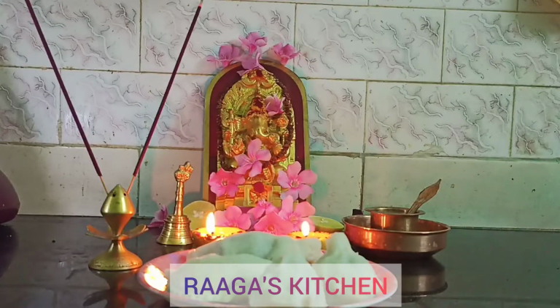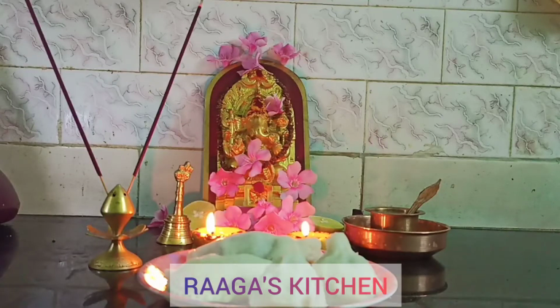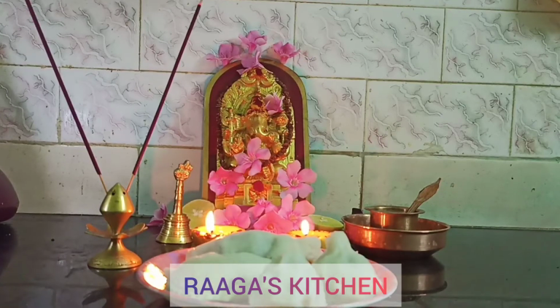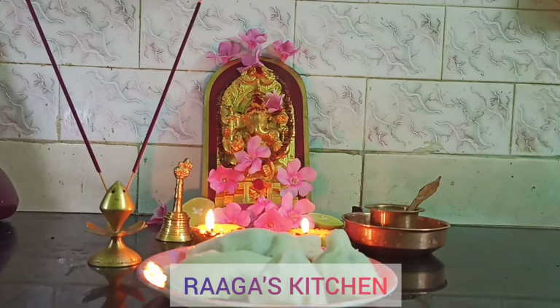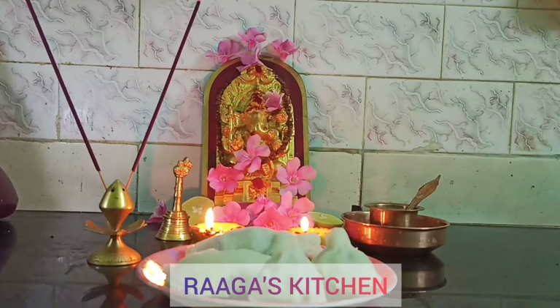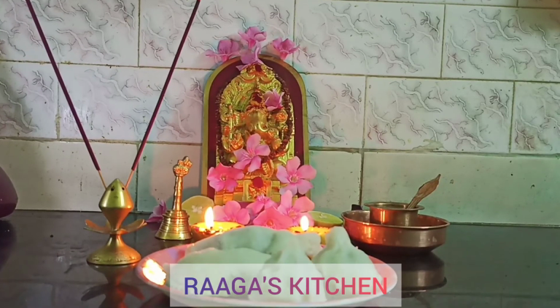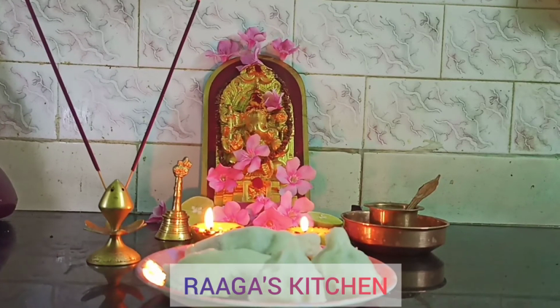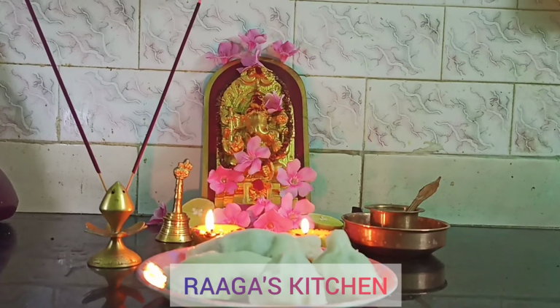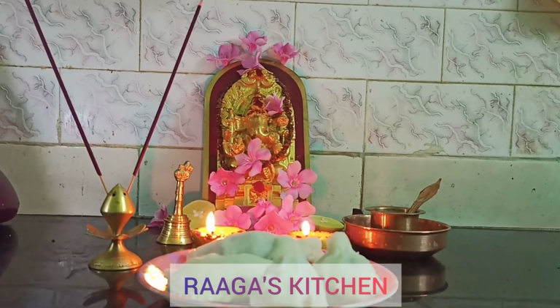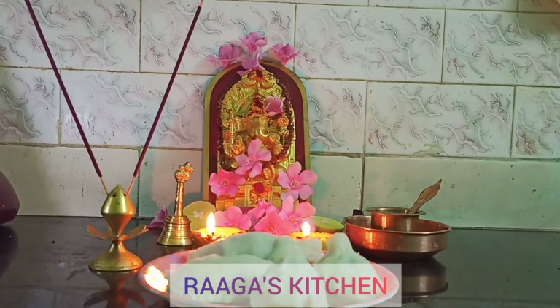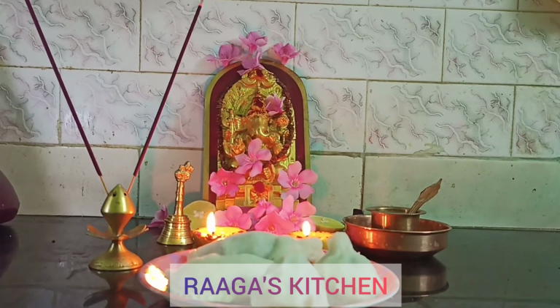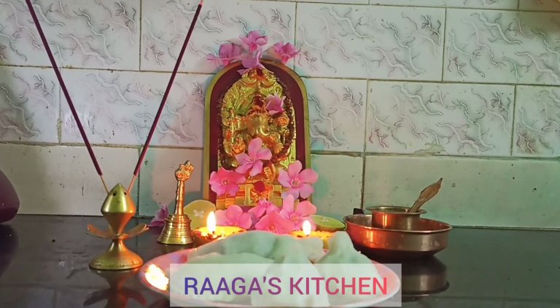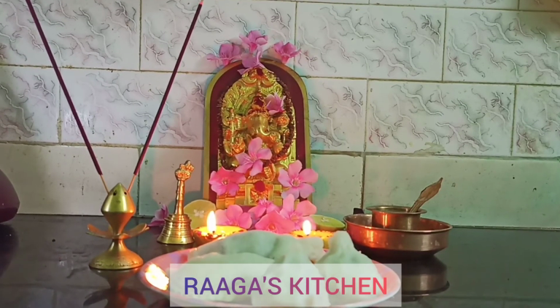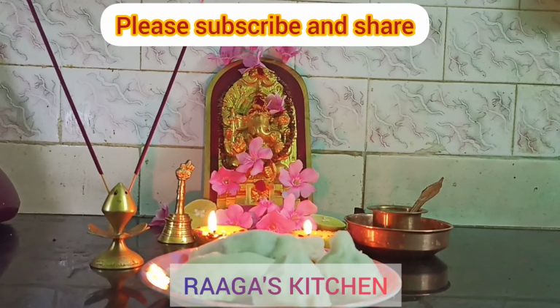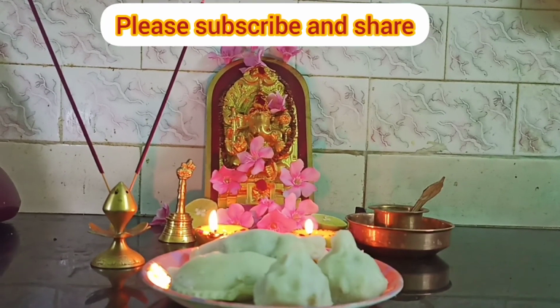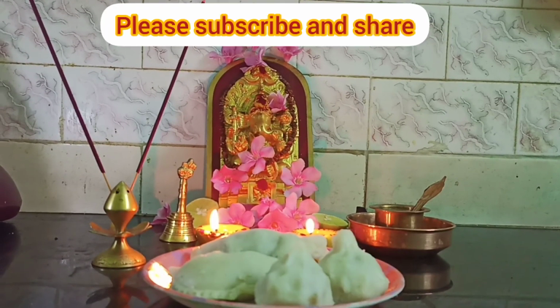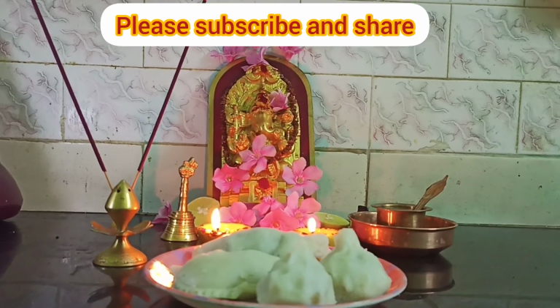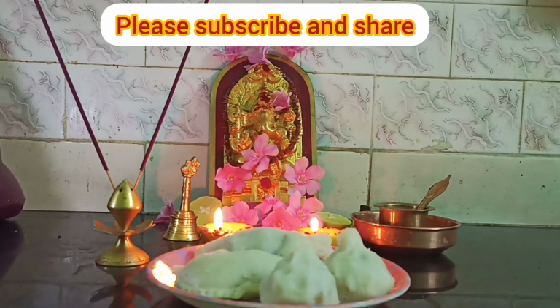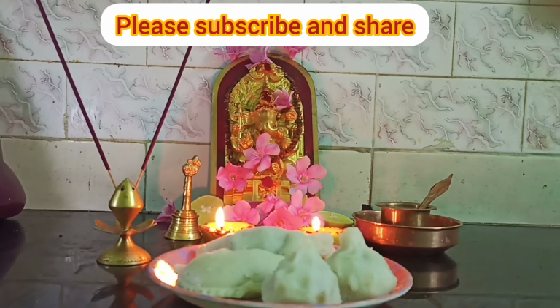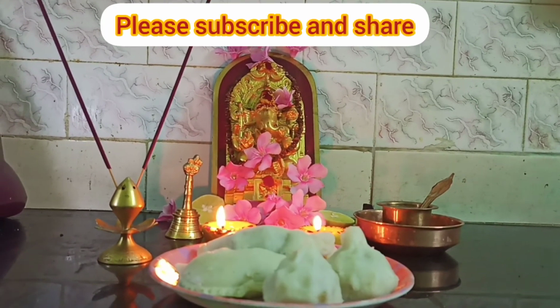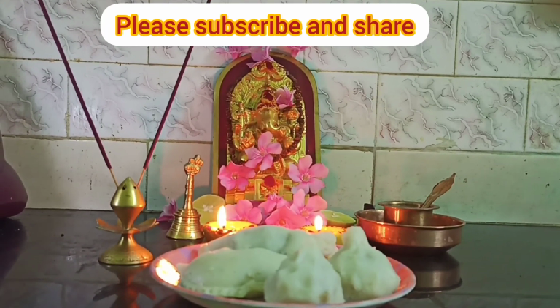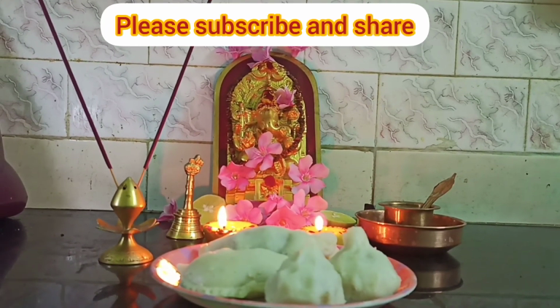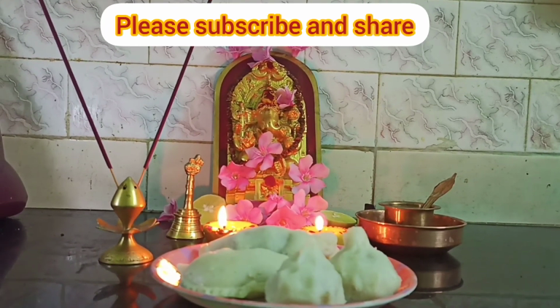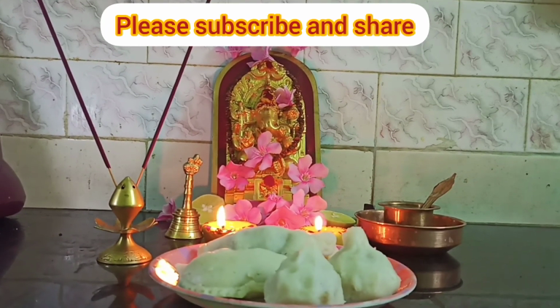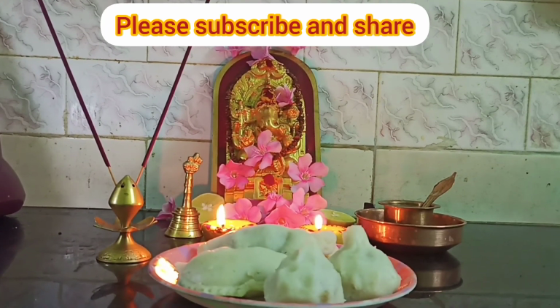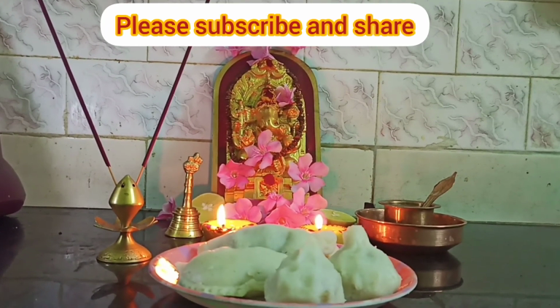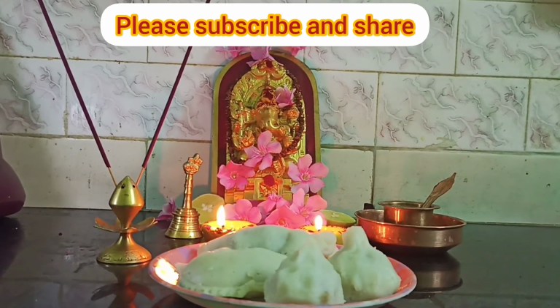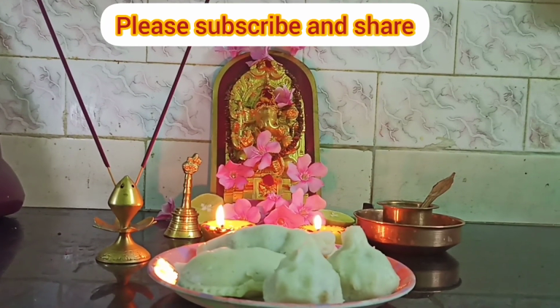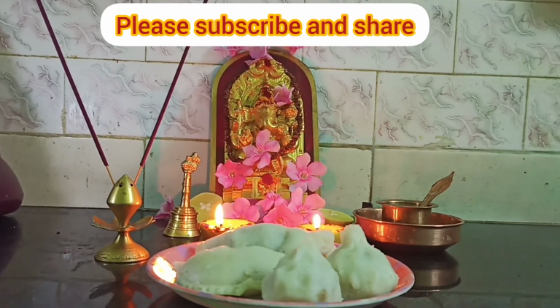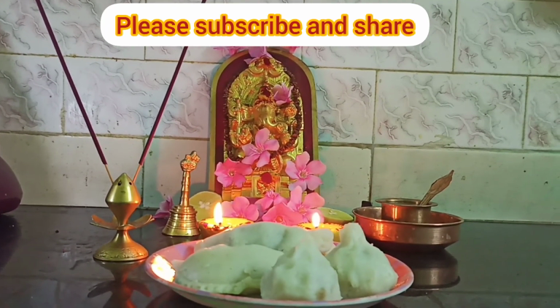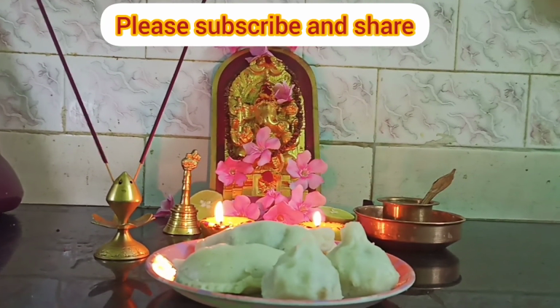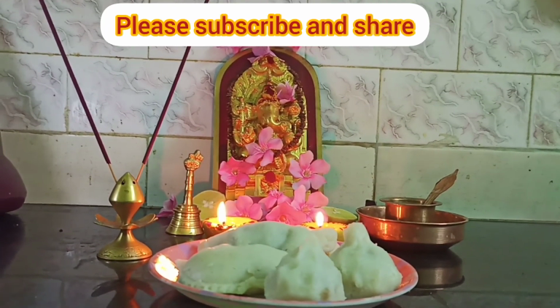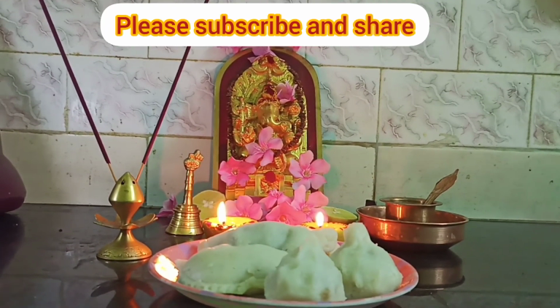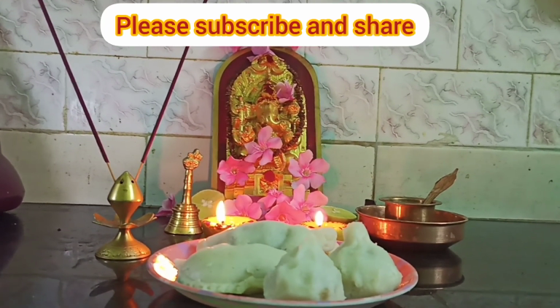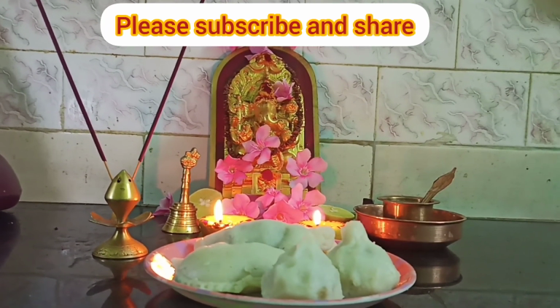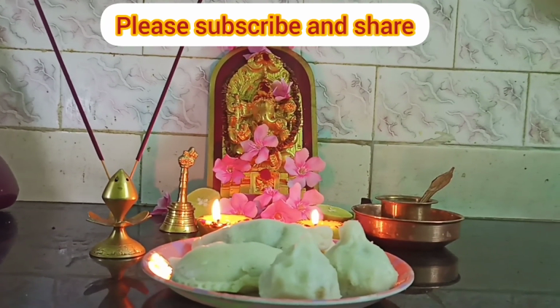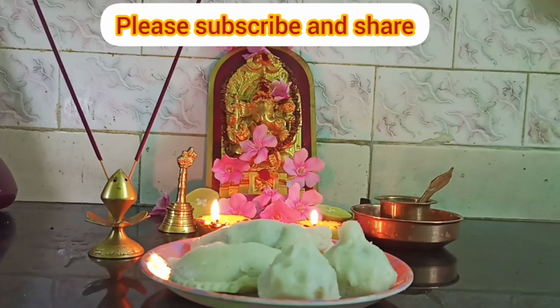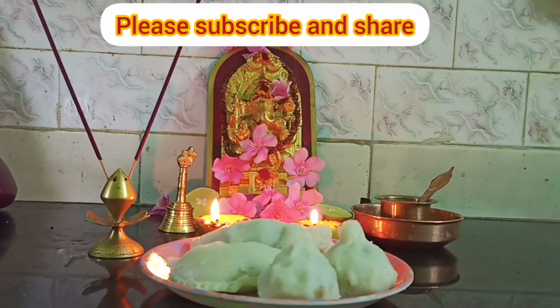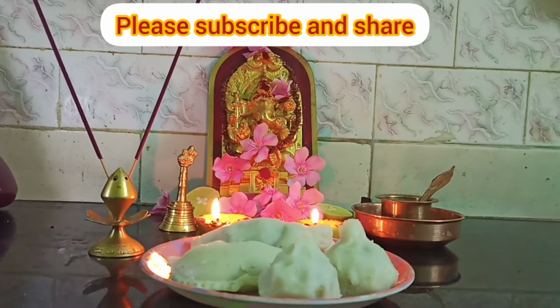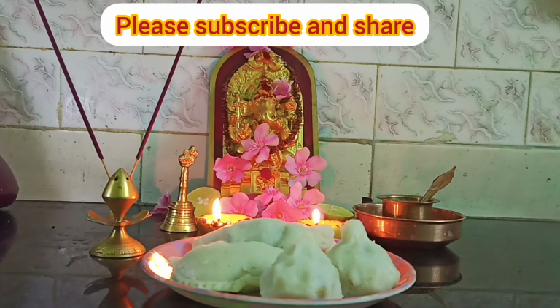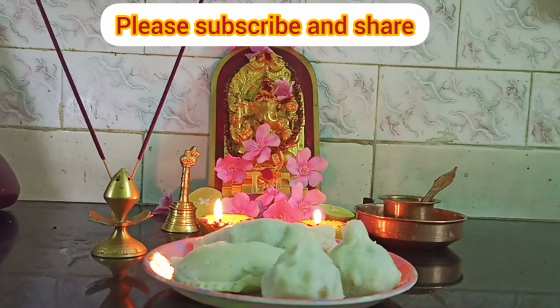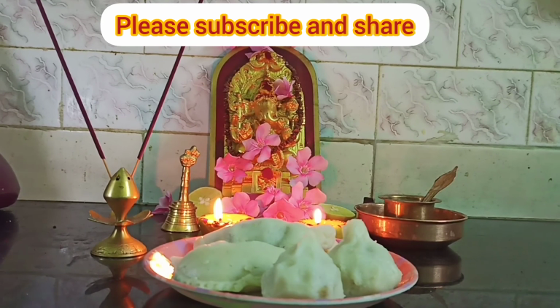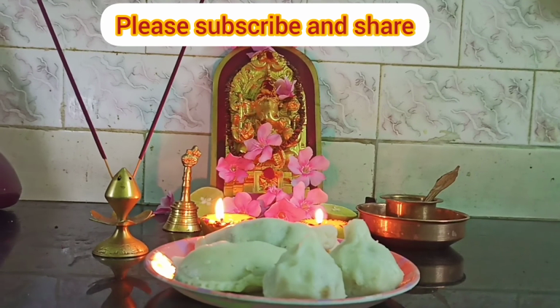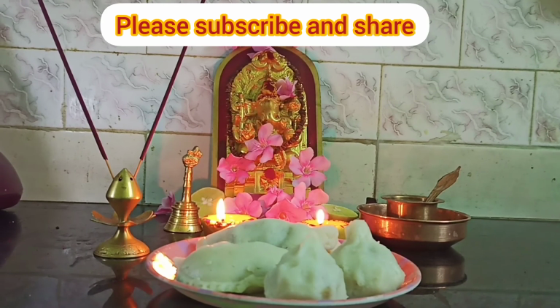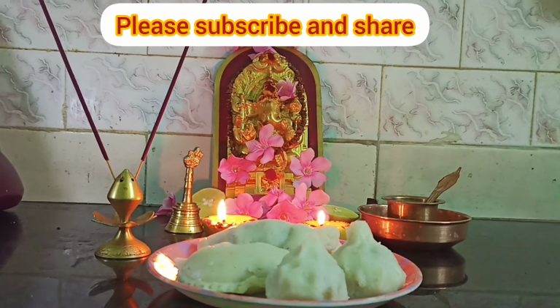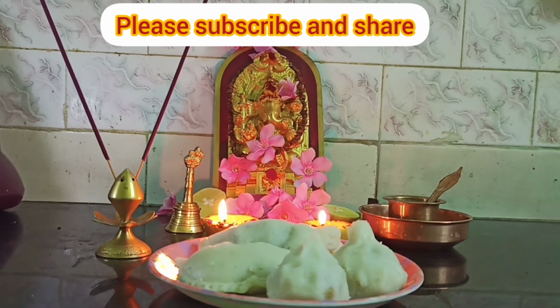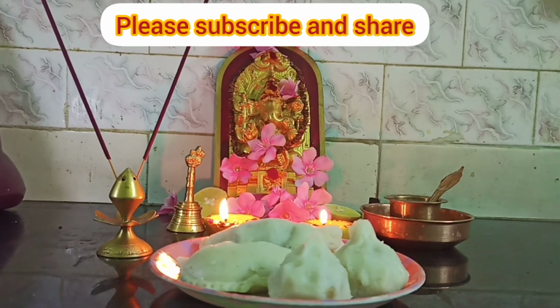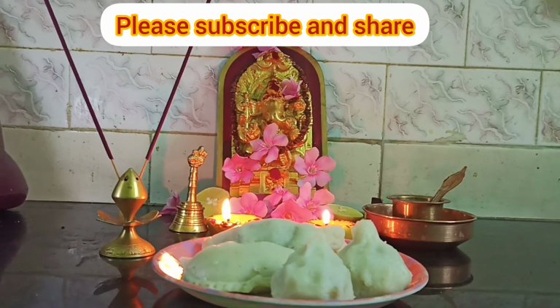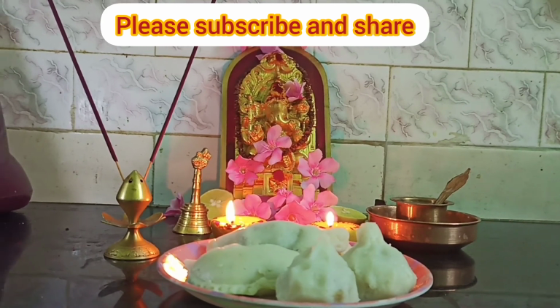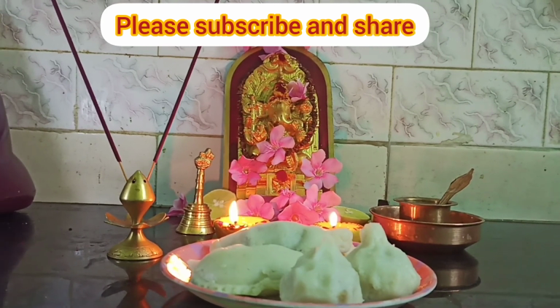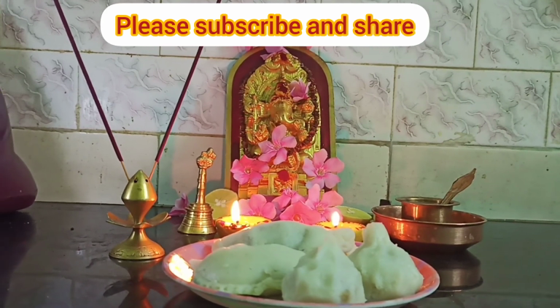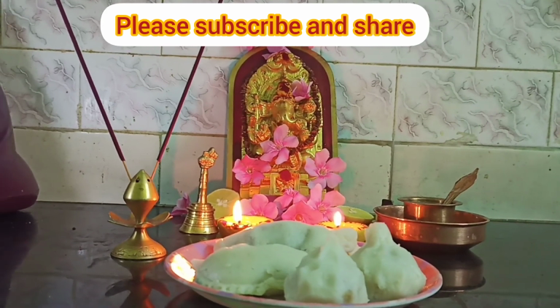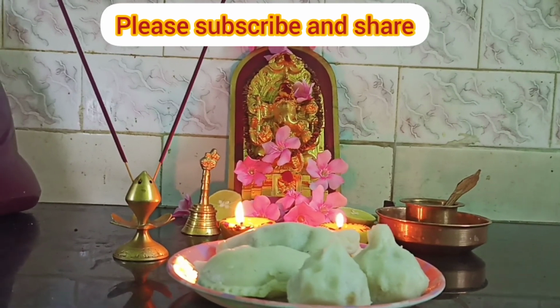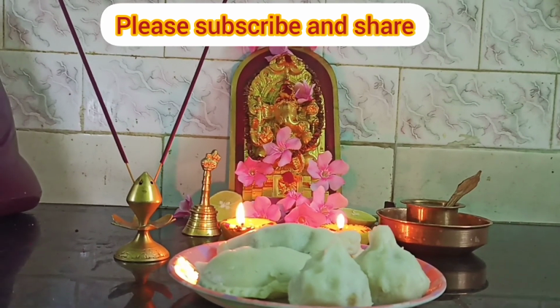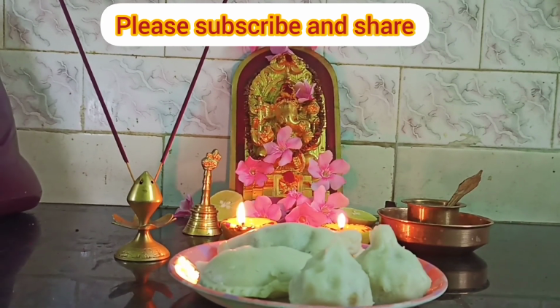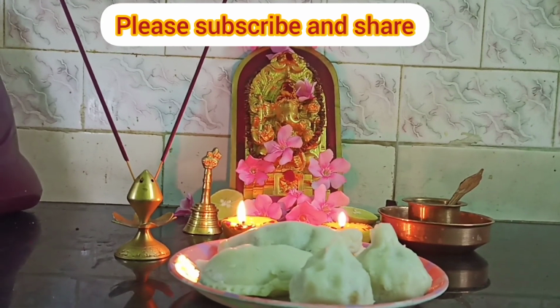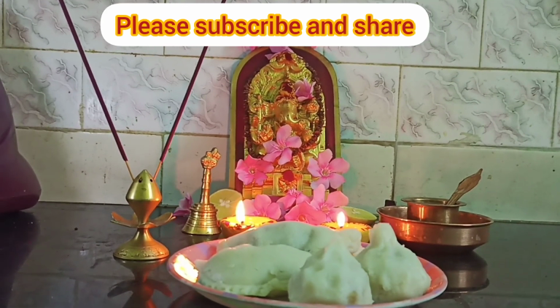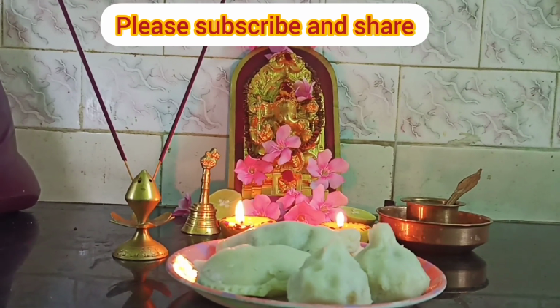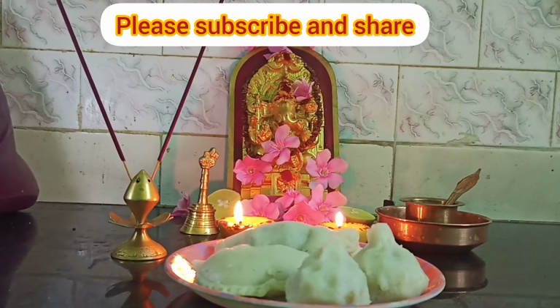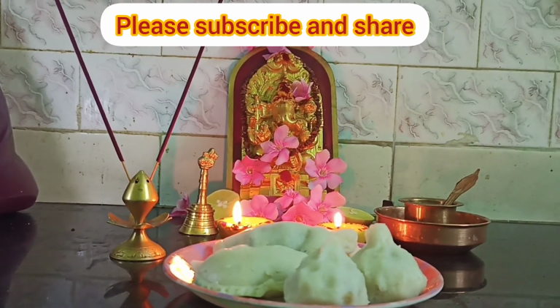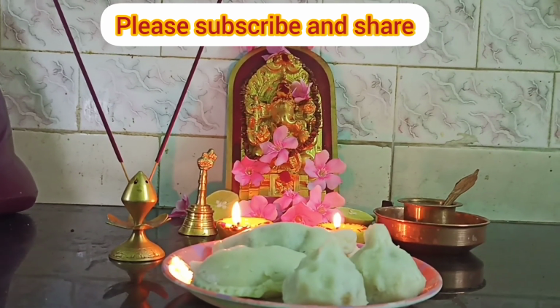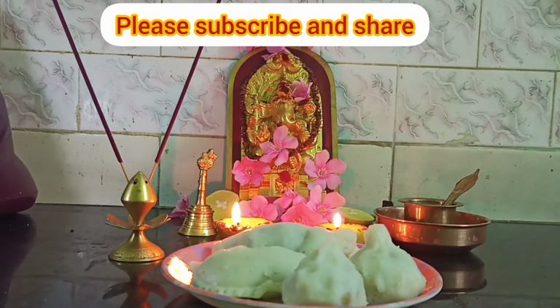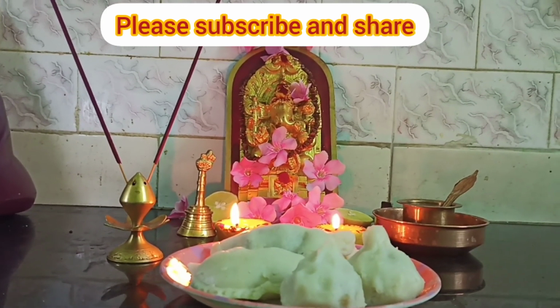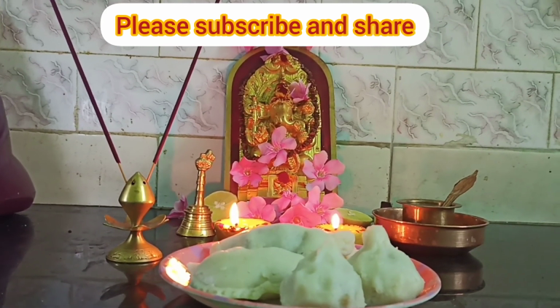If you like this video, please like, share and subscribe. Thanks for watching.